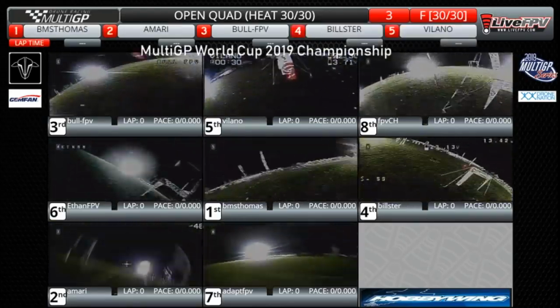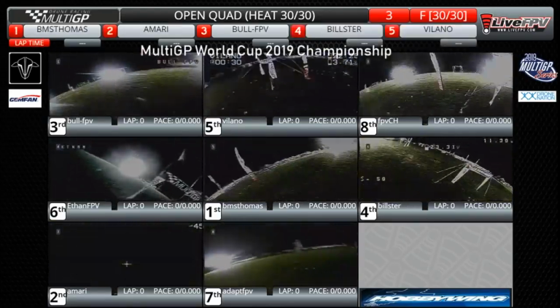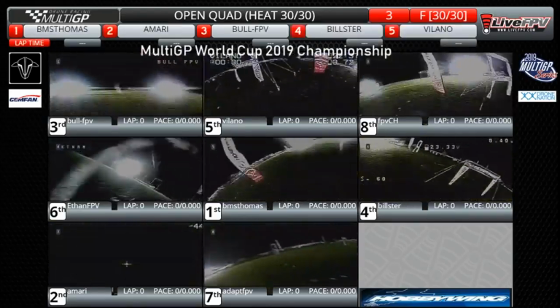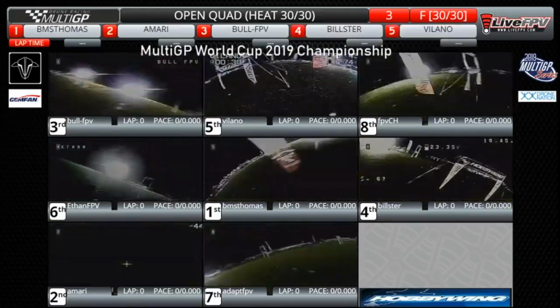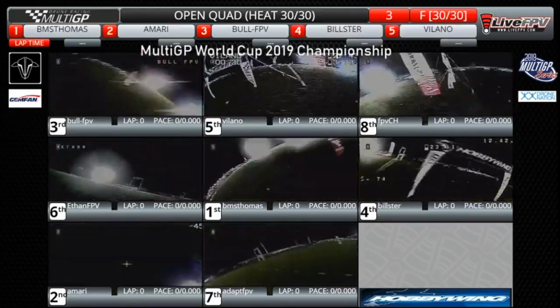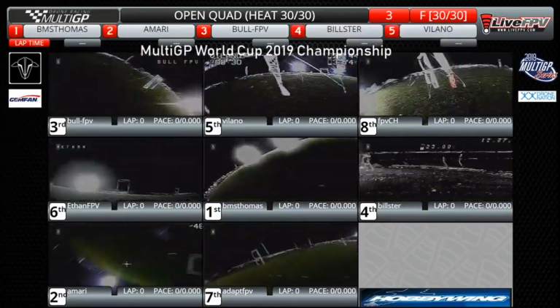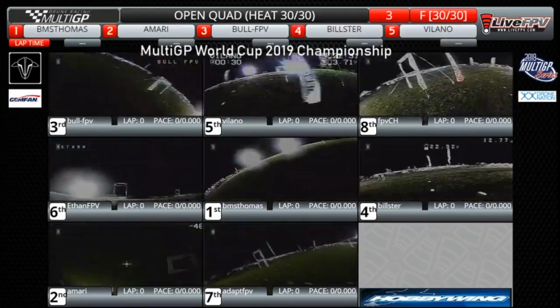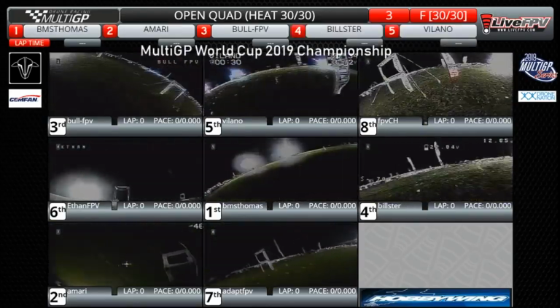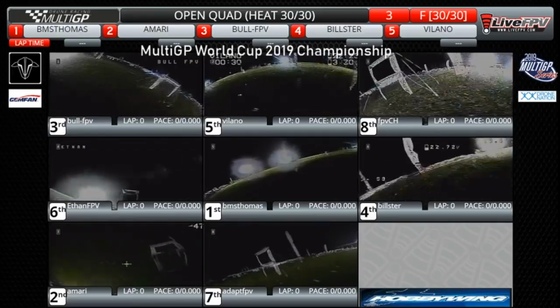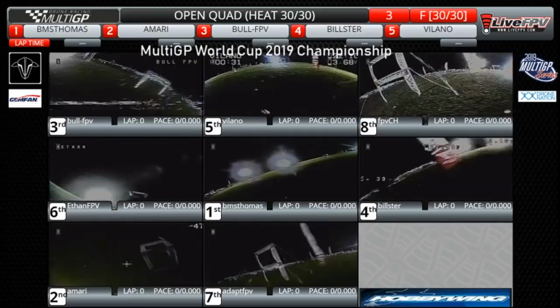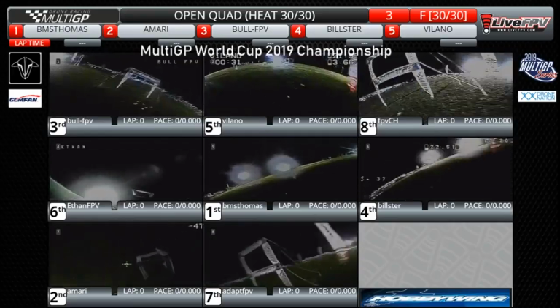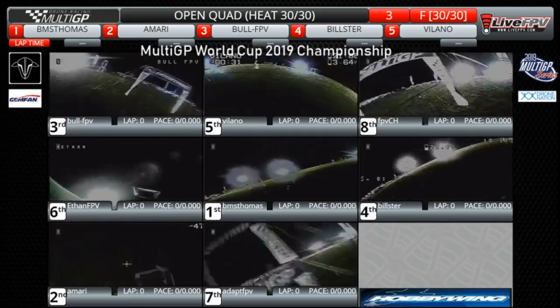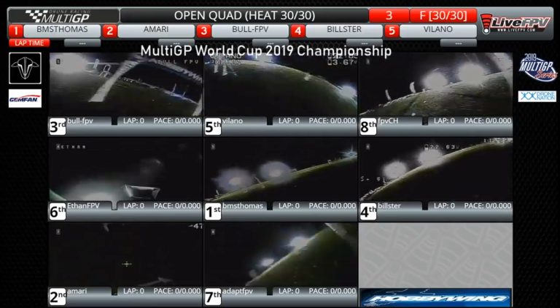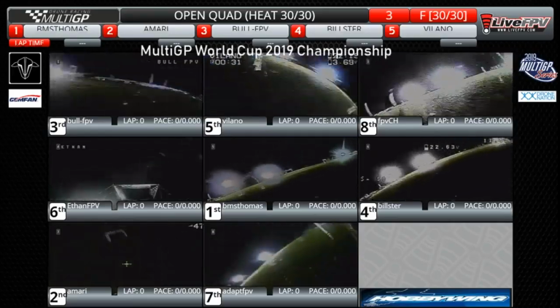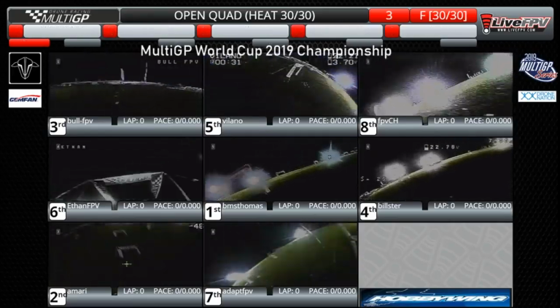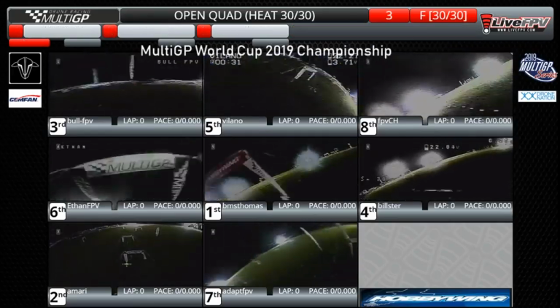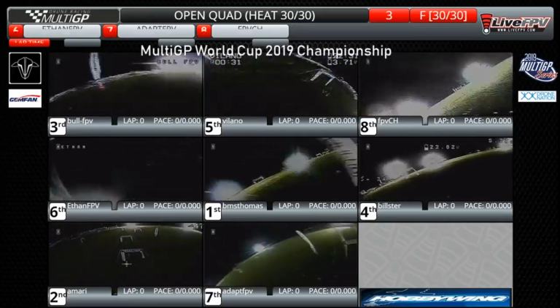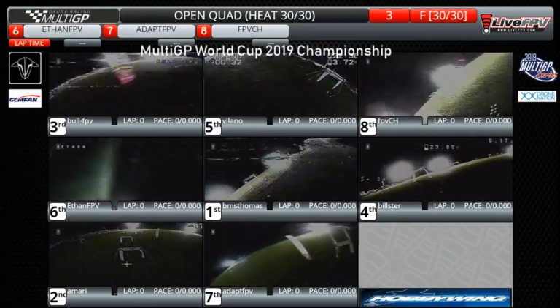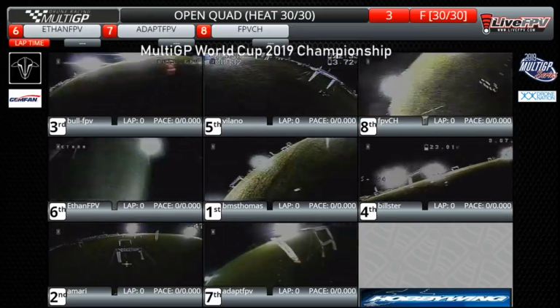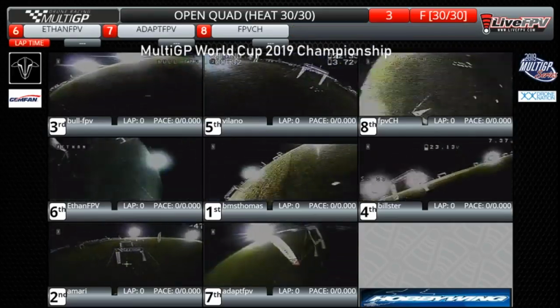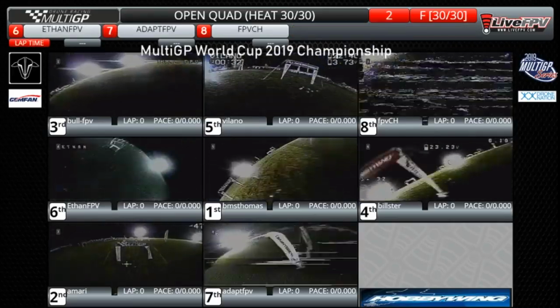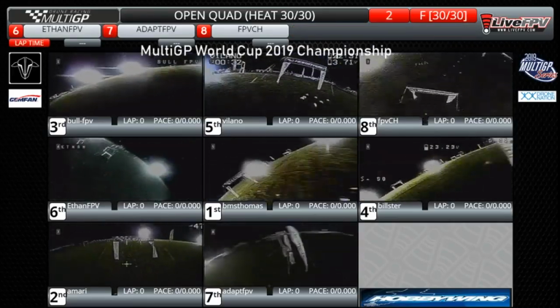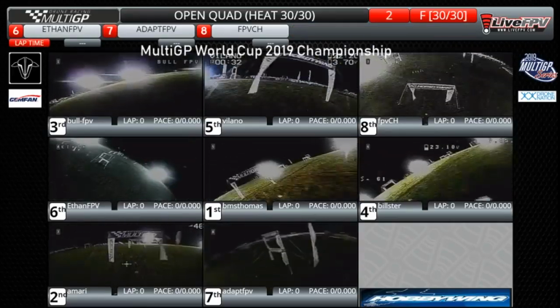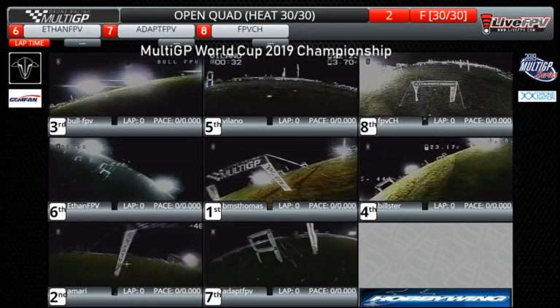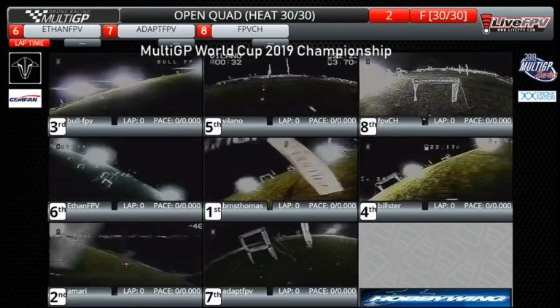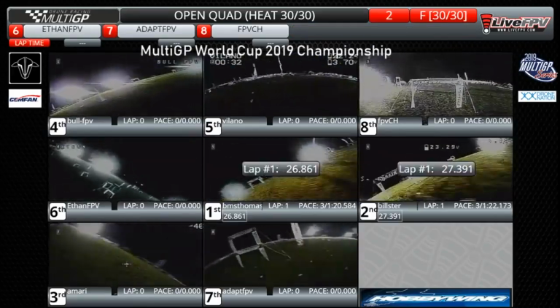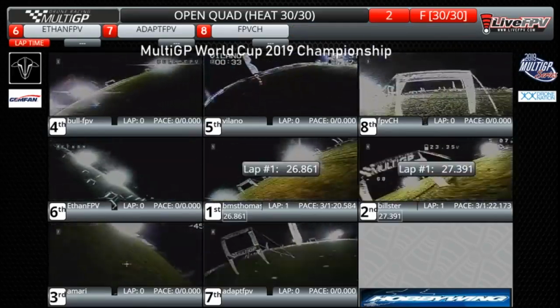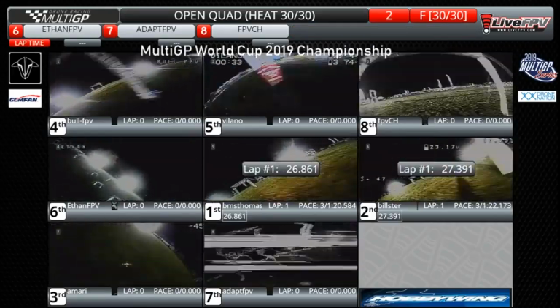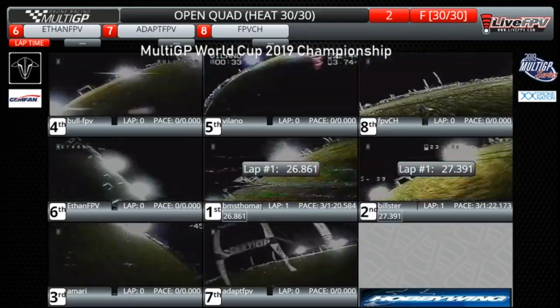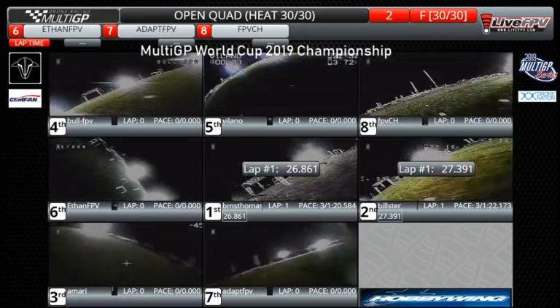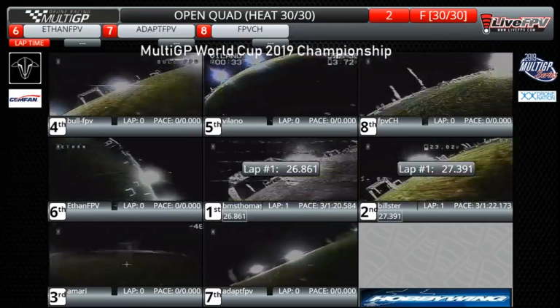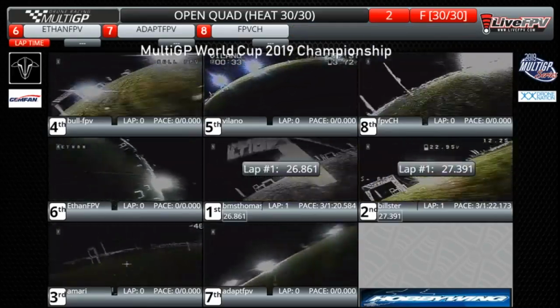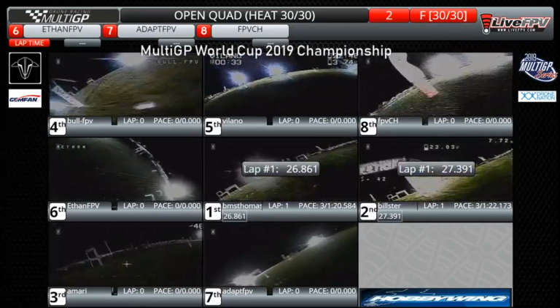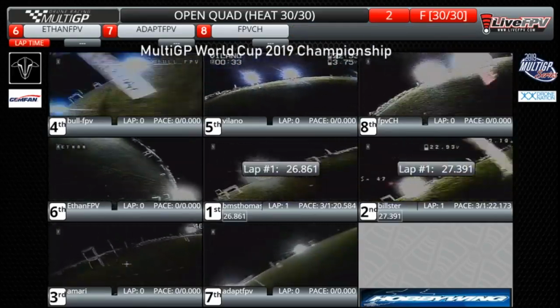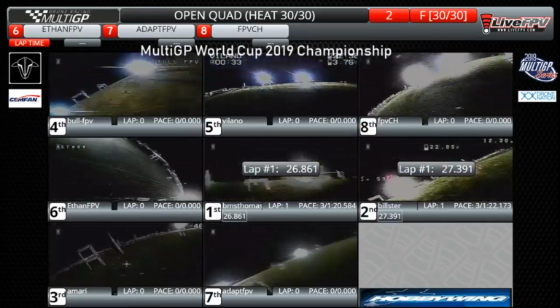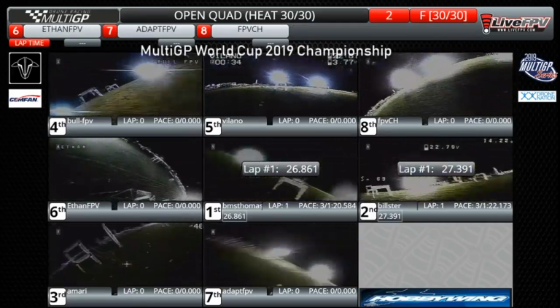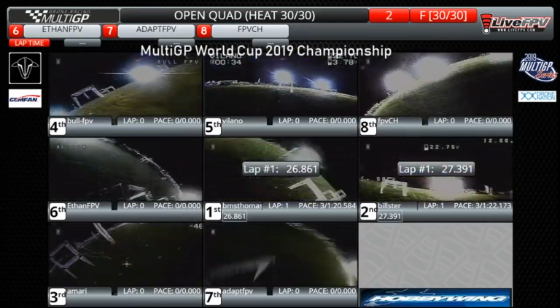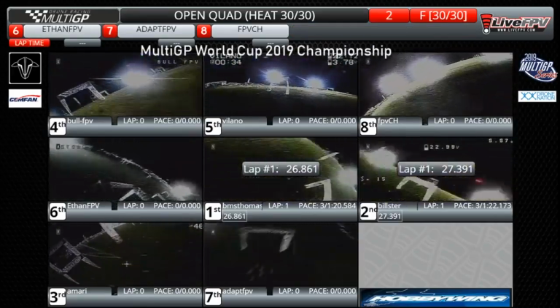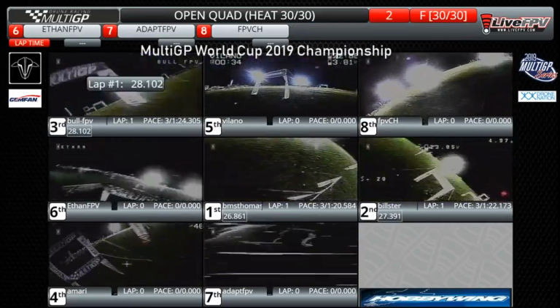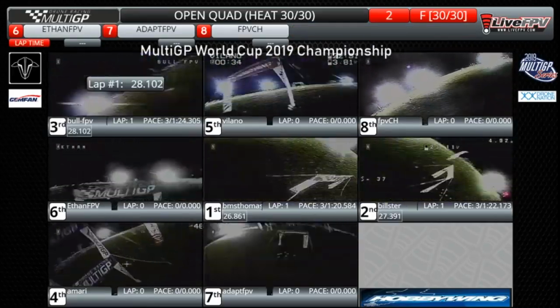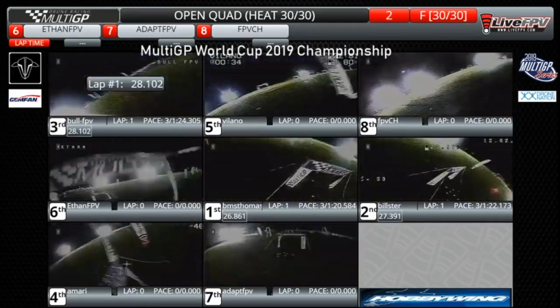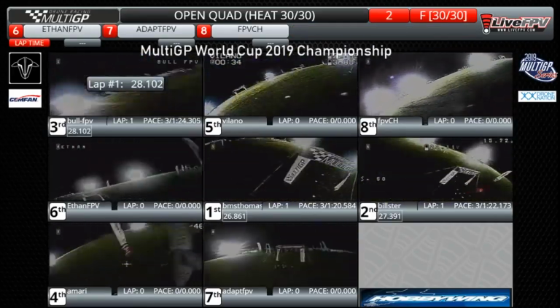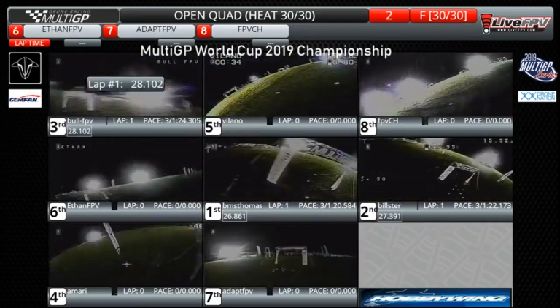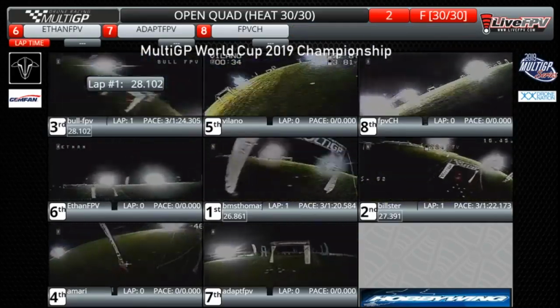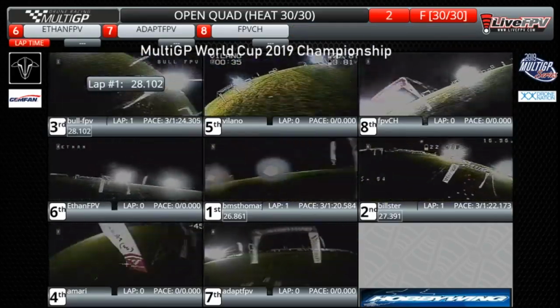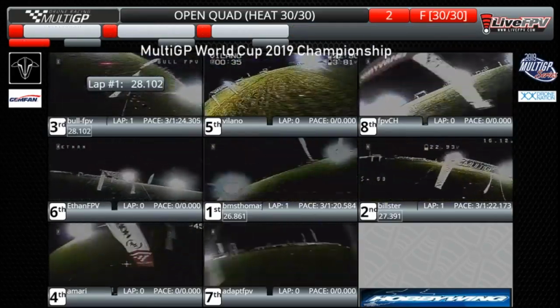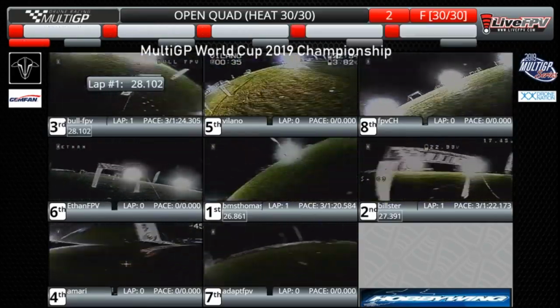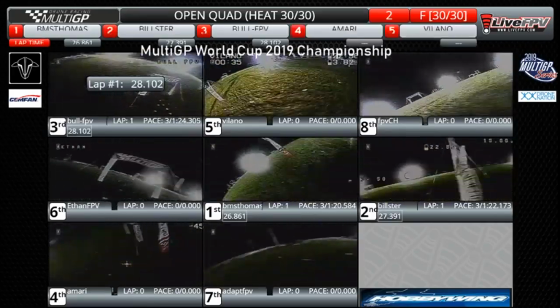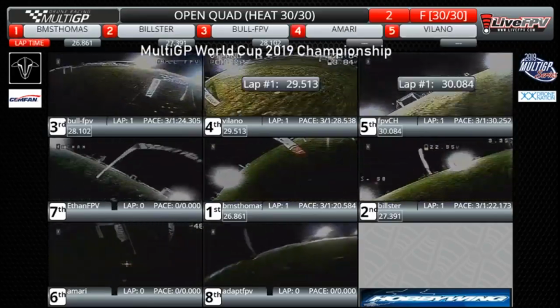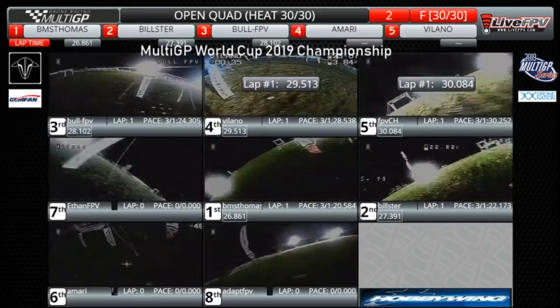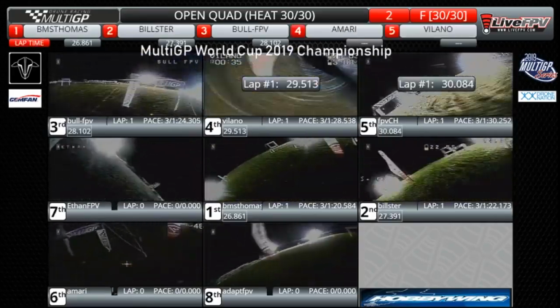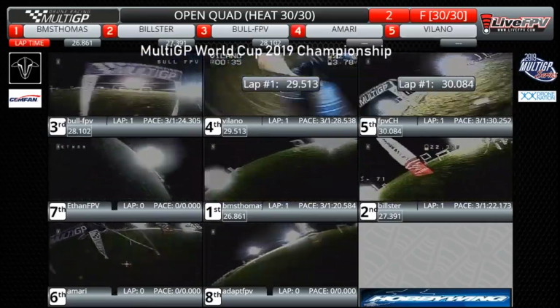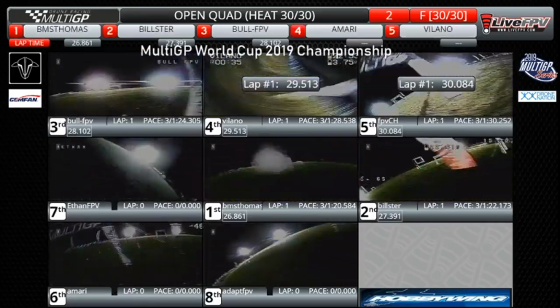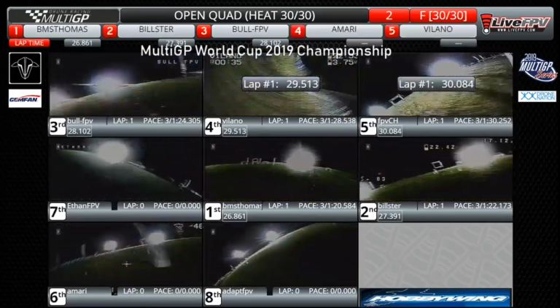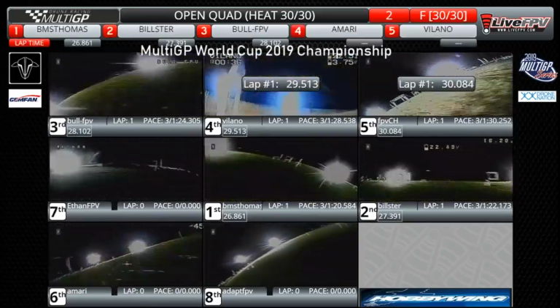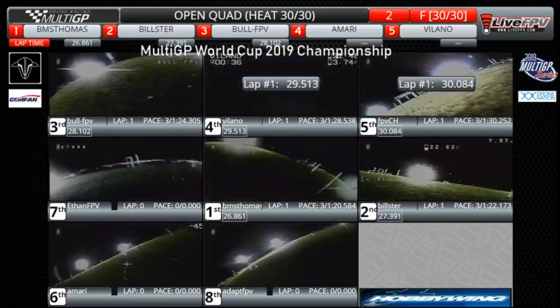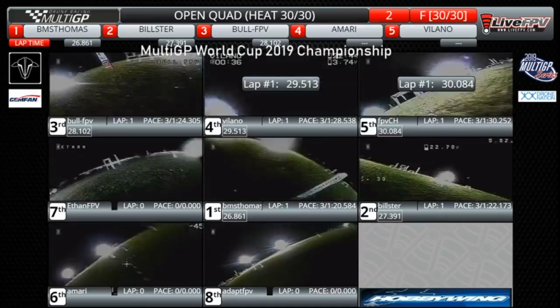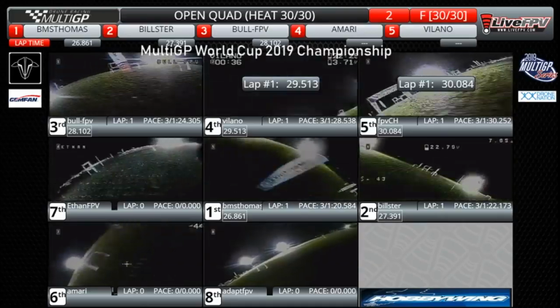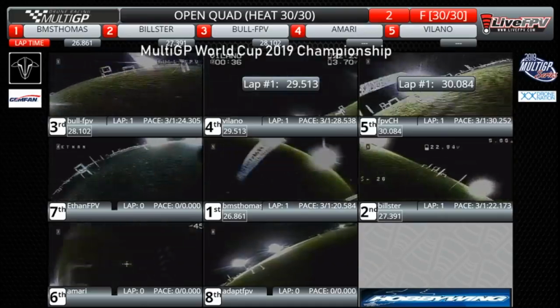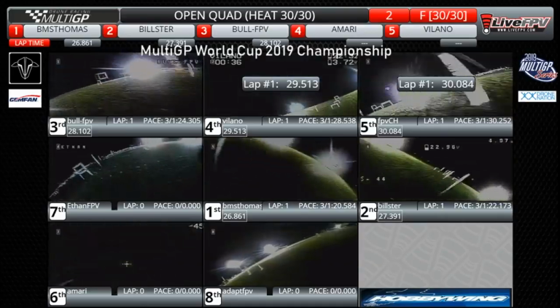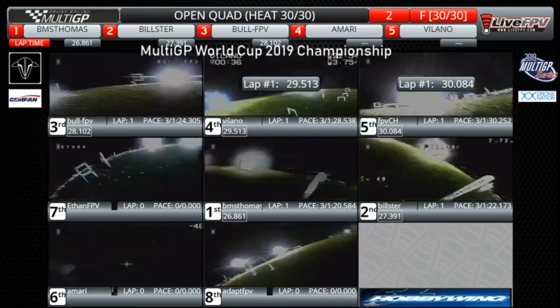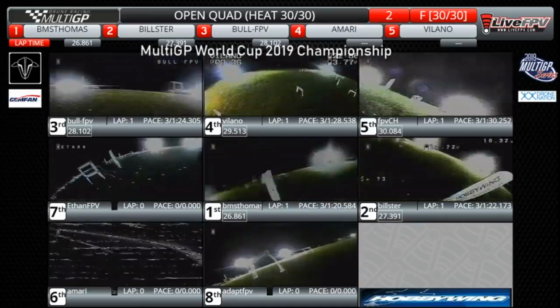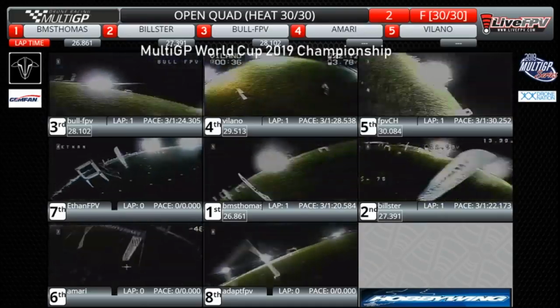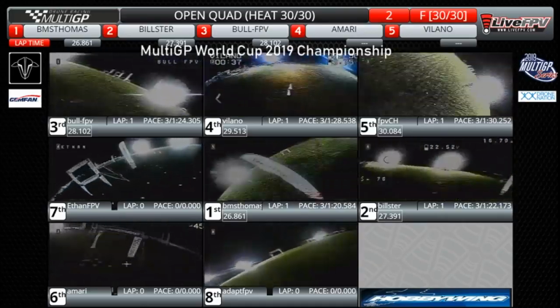Let's bring them around one time. Look at these LEDs — how awesome is this on a Saturday night? BMS Thomas, Bilster, Bull FPV, Volano FPV, CH...